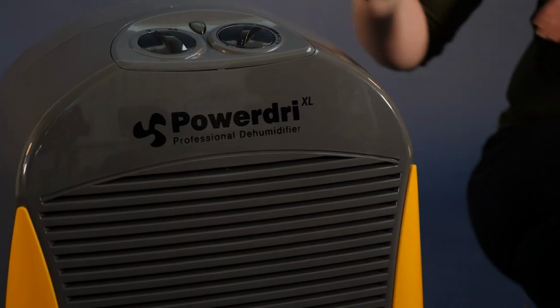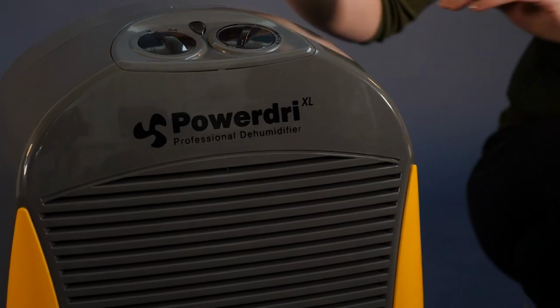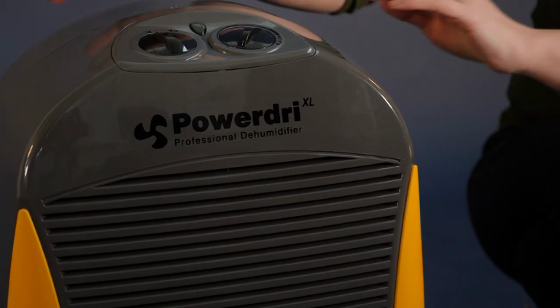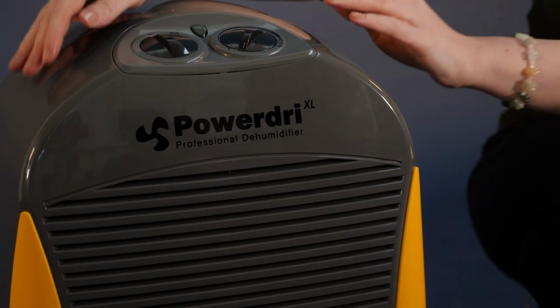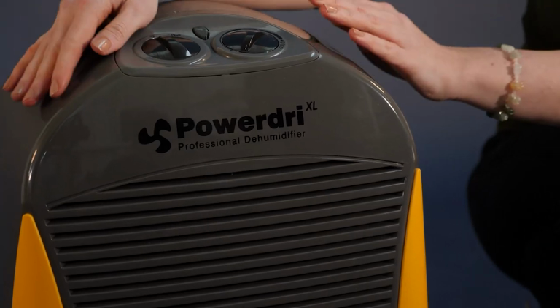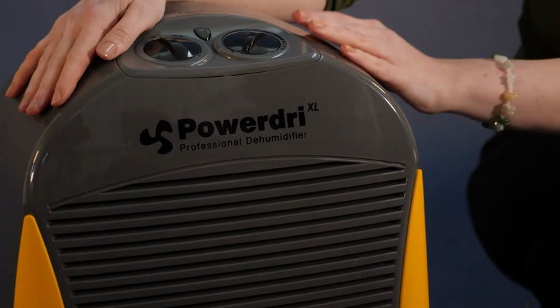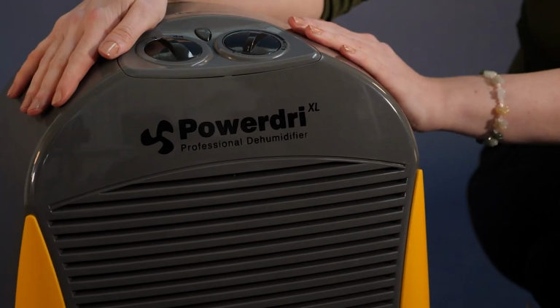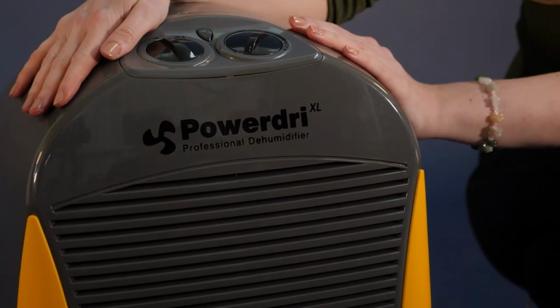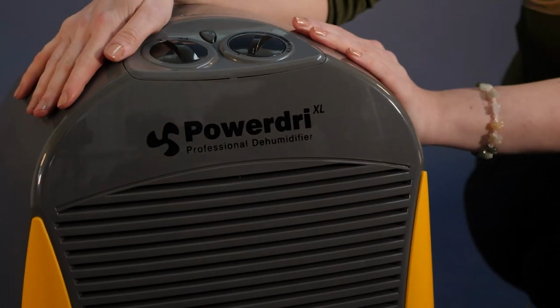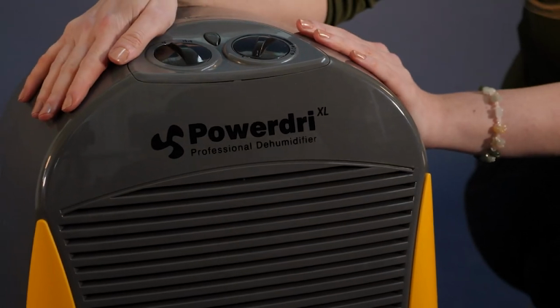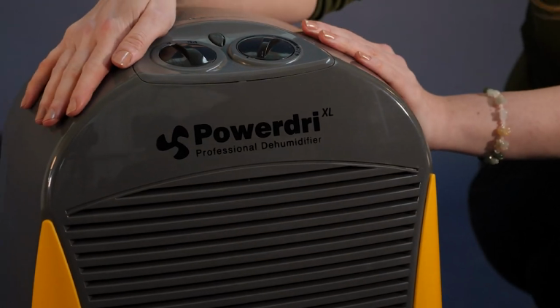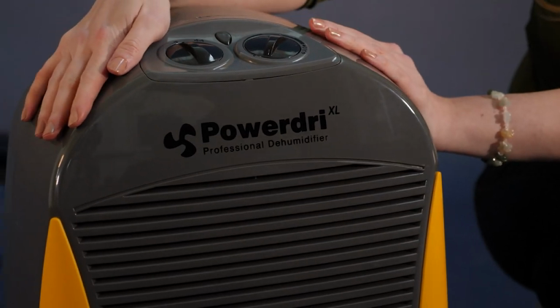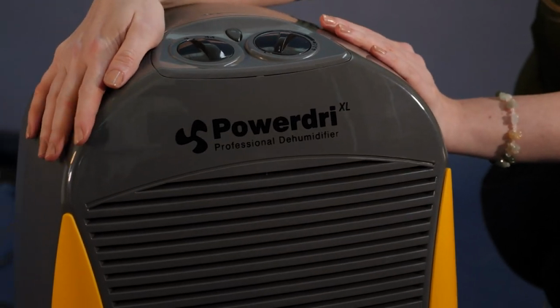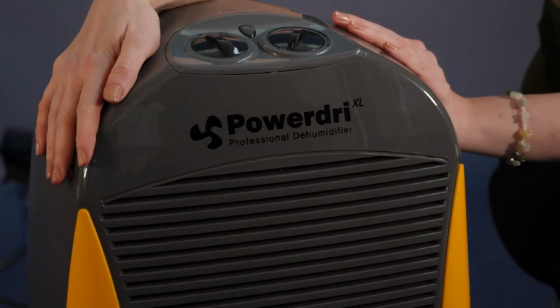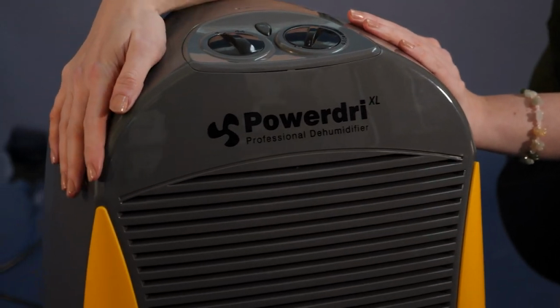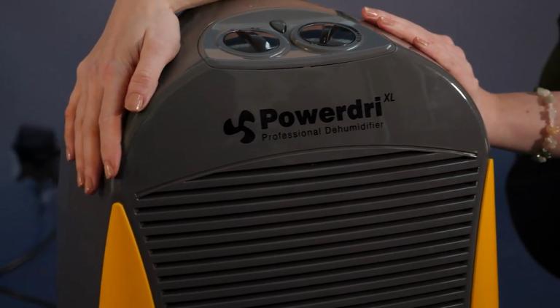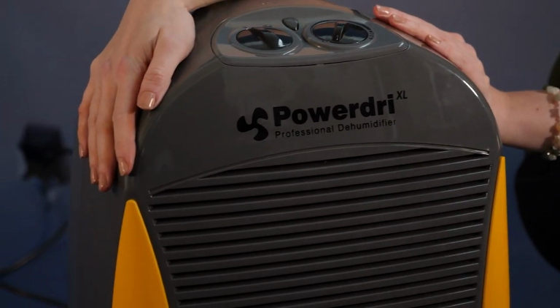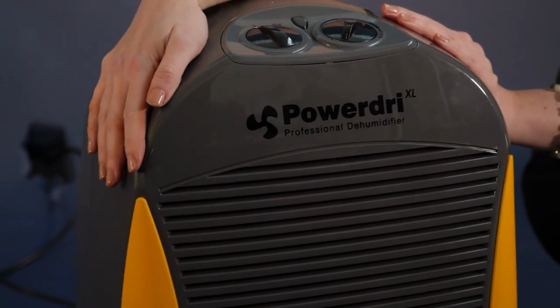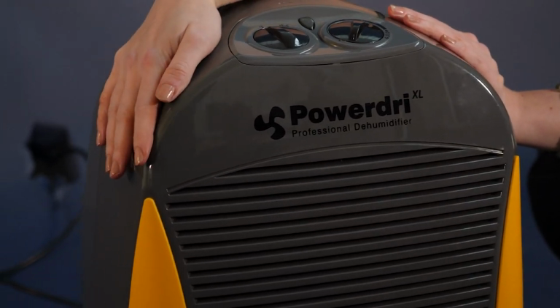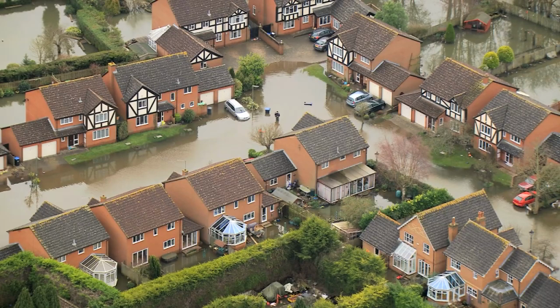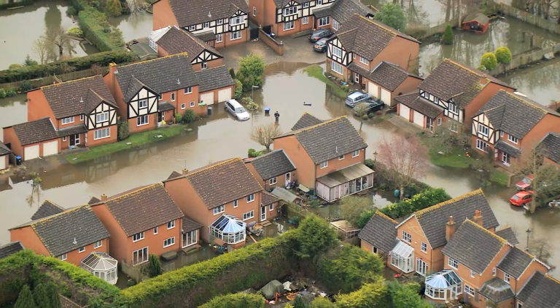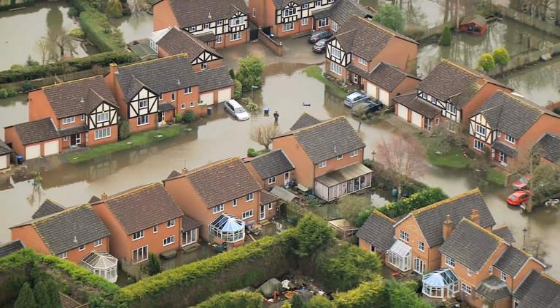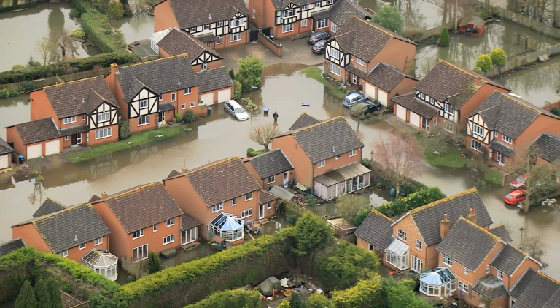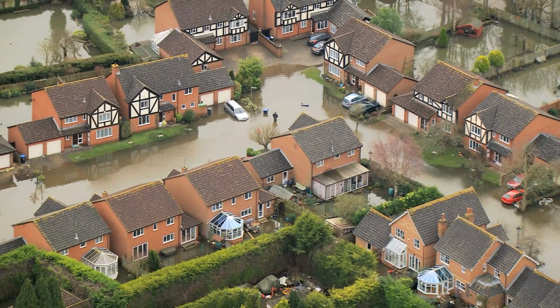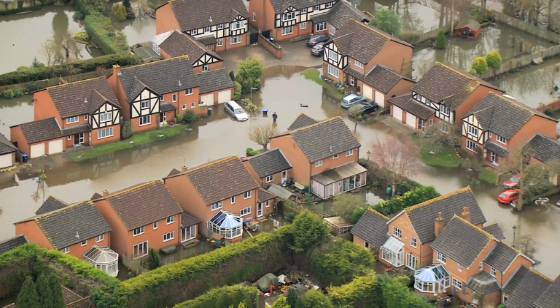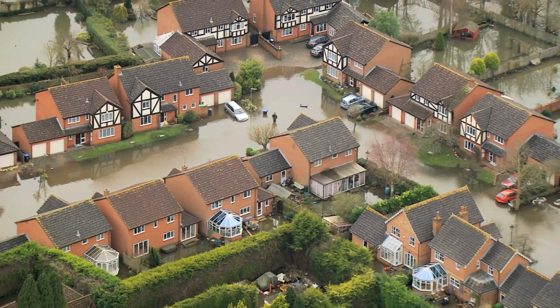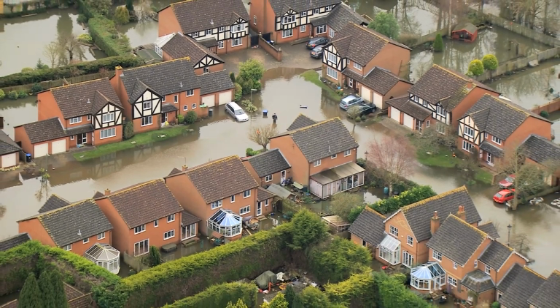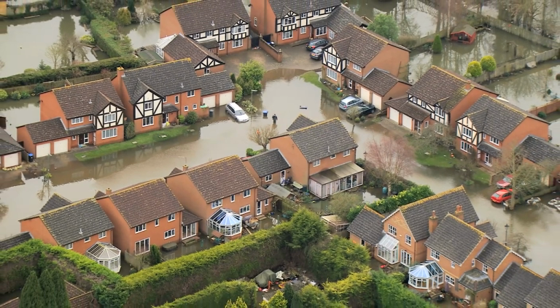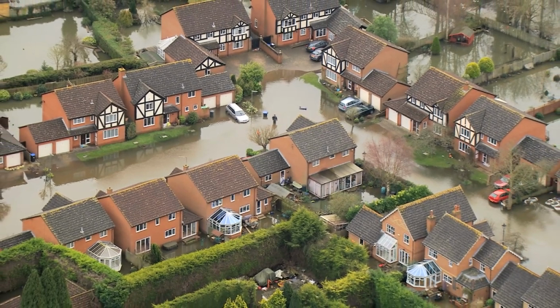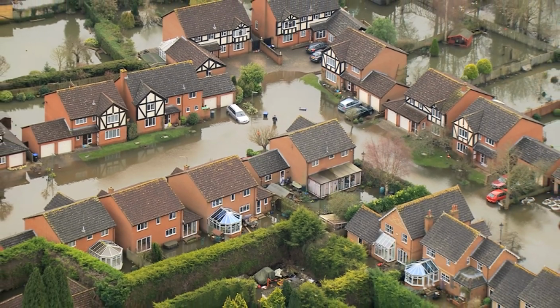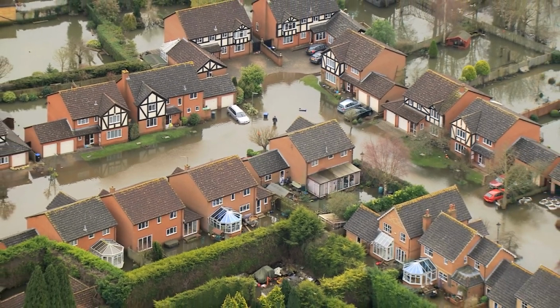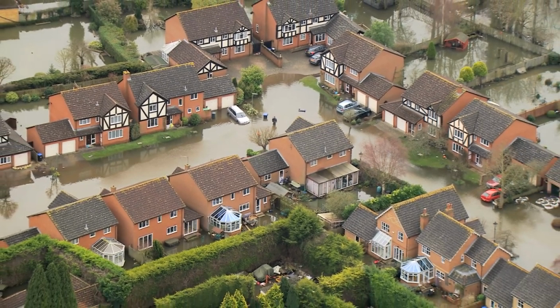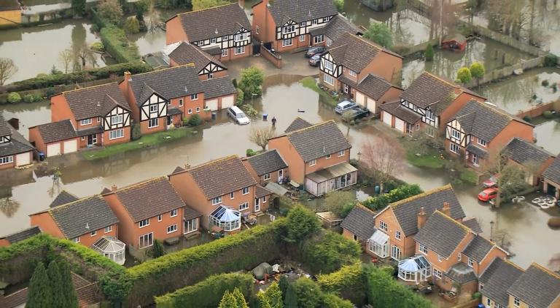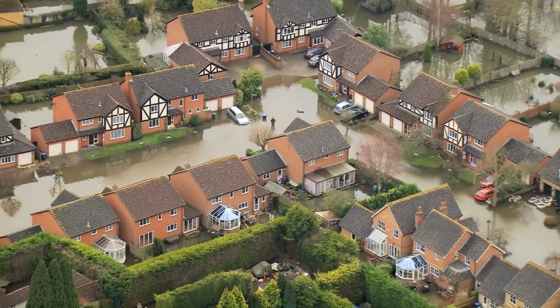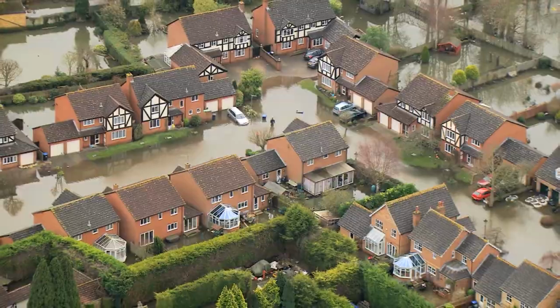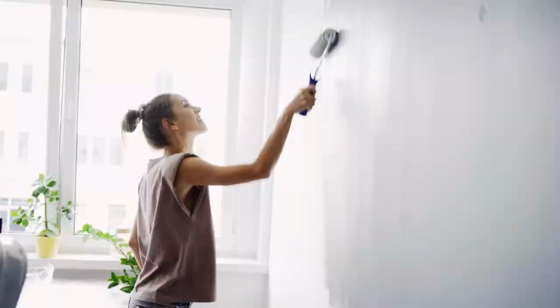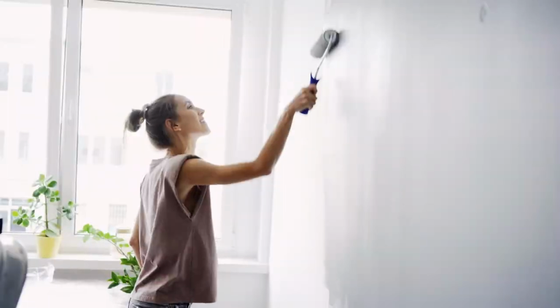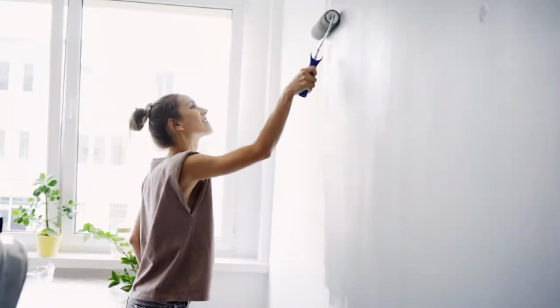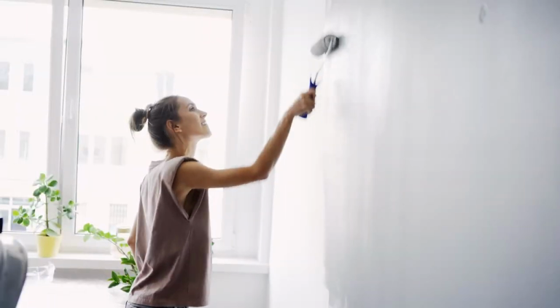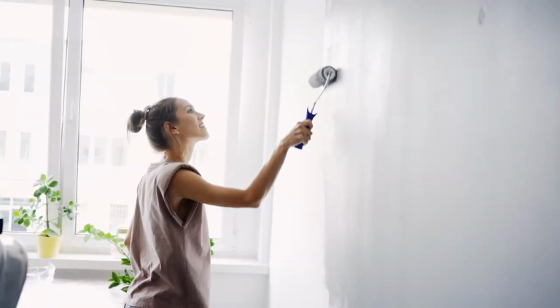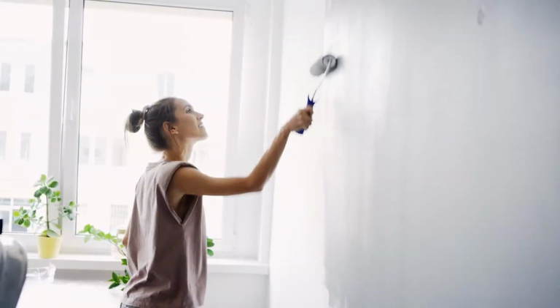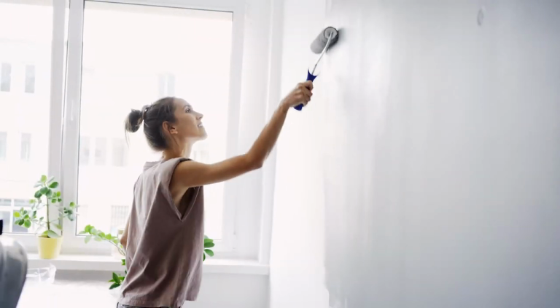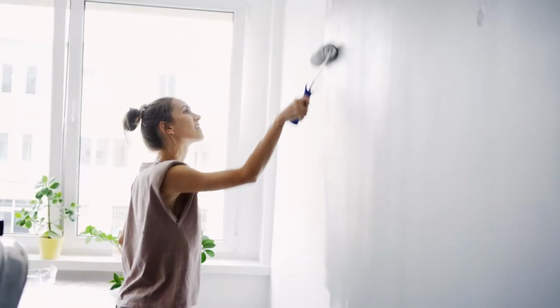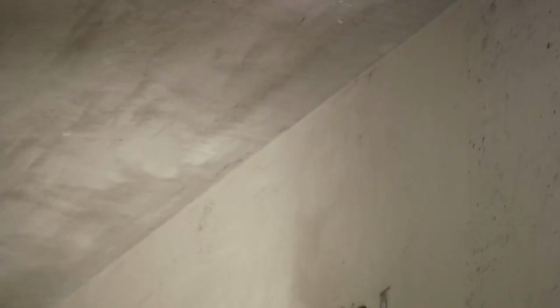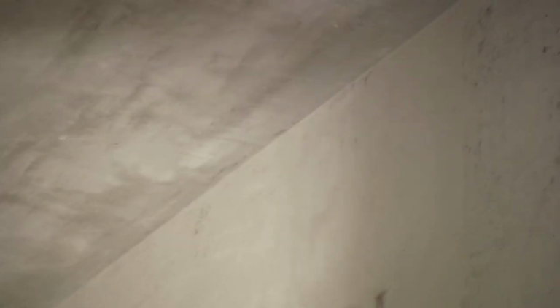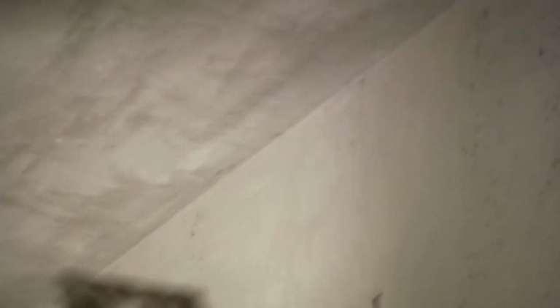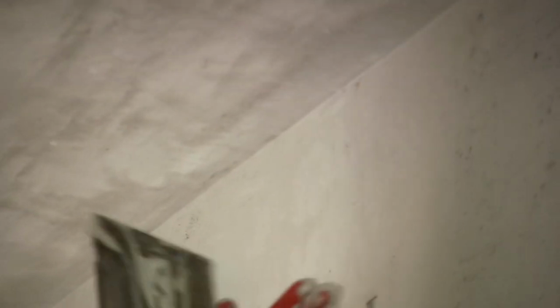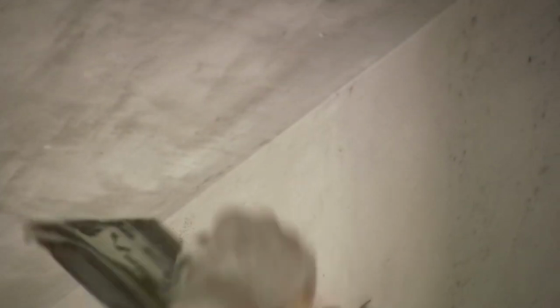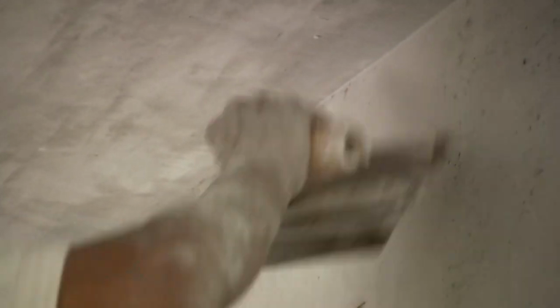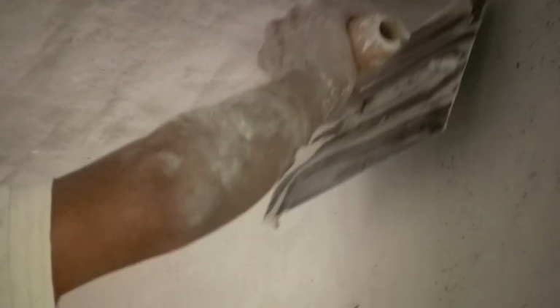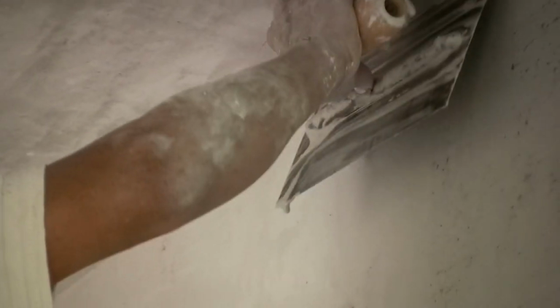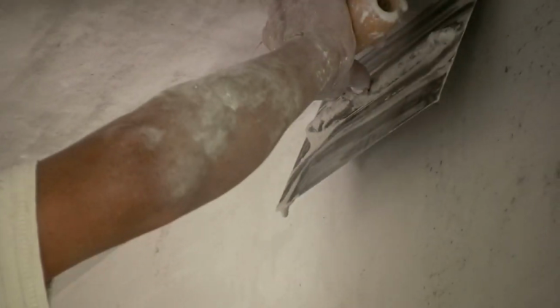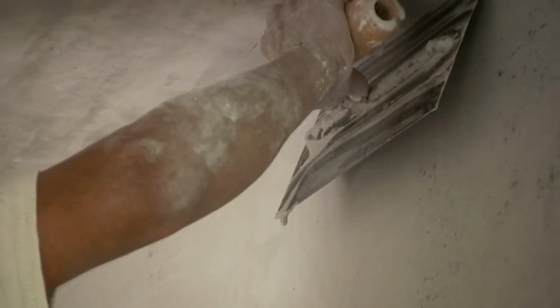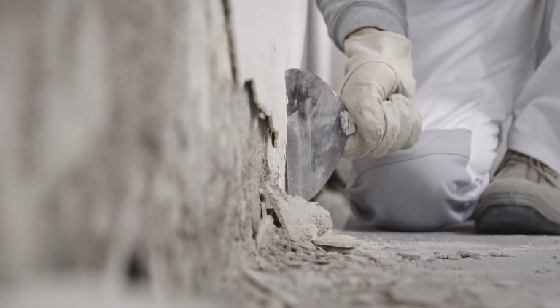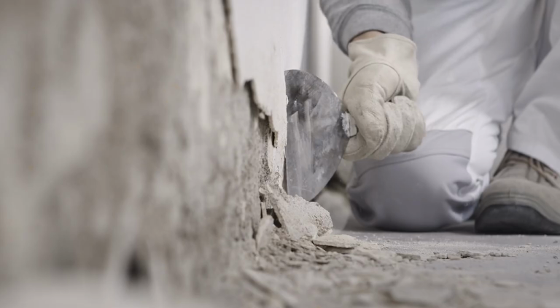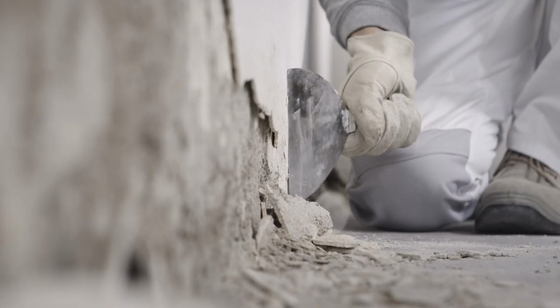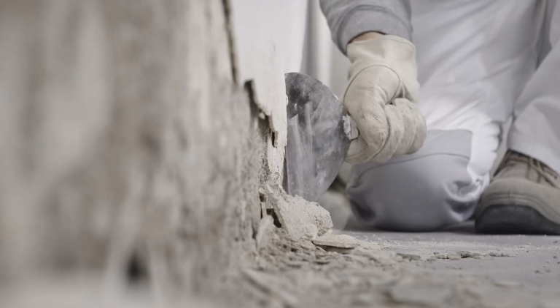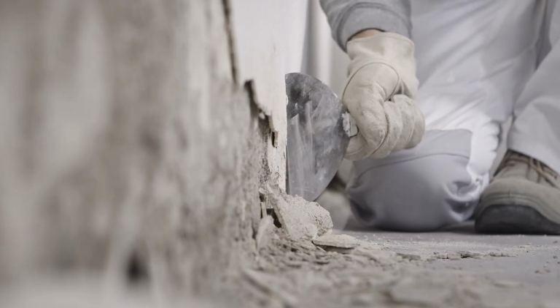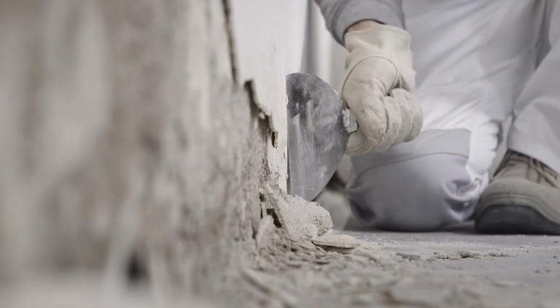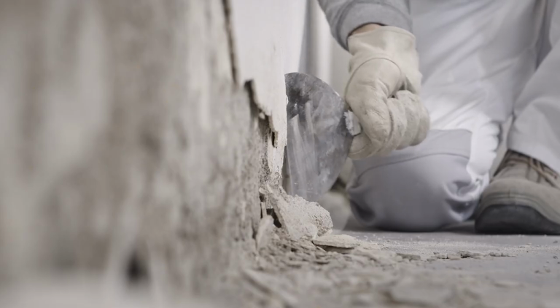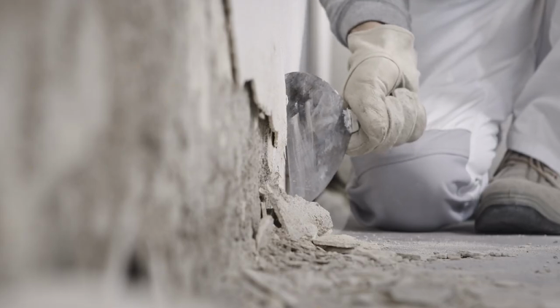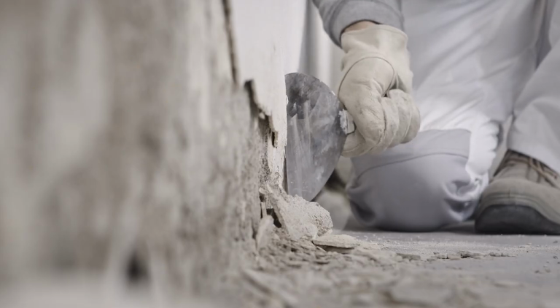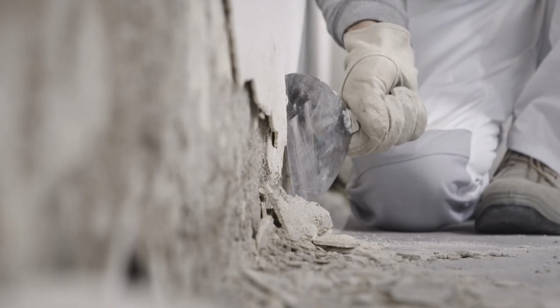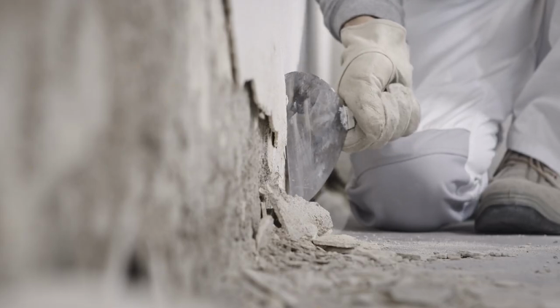The PowerDry 21 is perfect for floods, carpet drying, decorating, building, plastering and general building works.